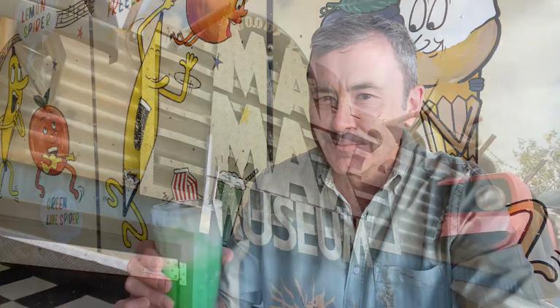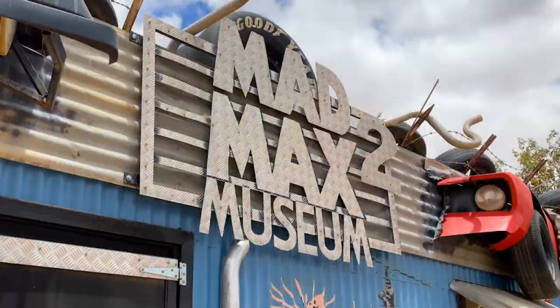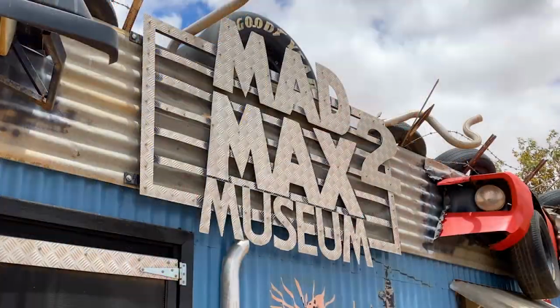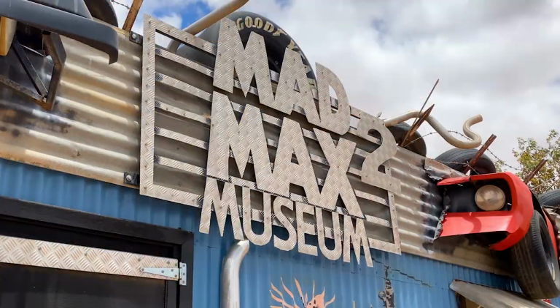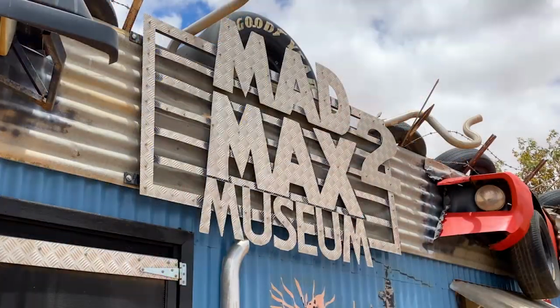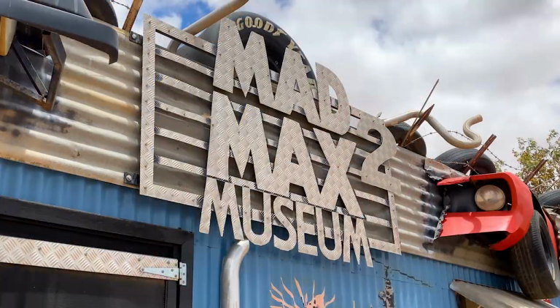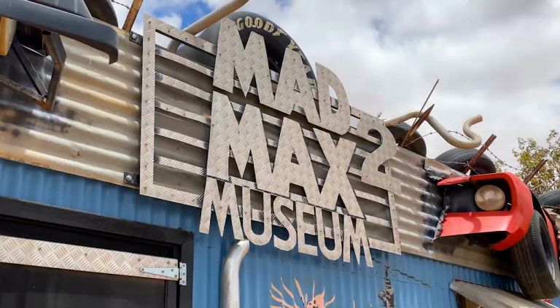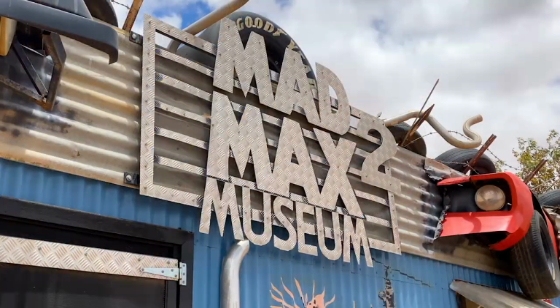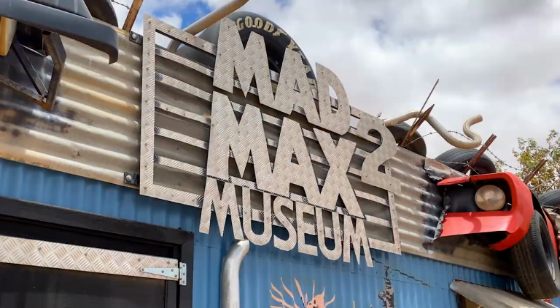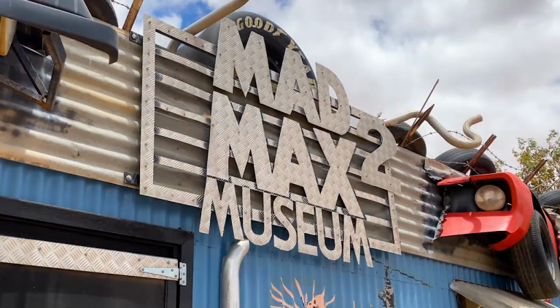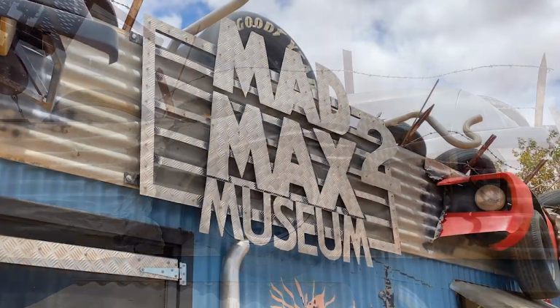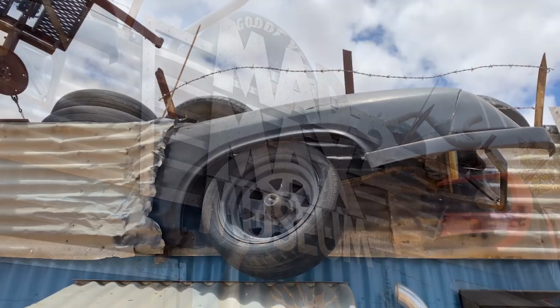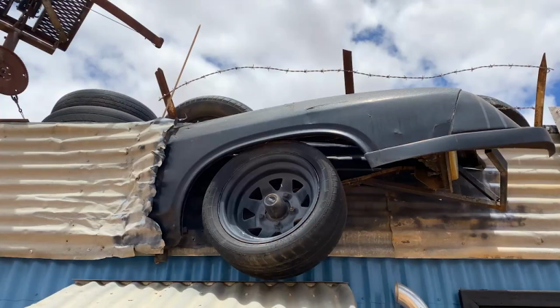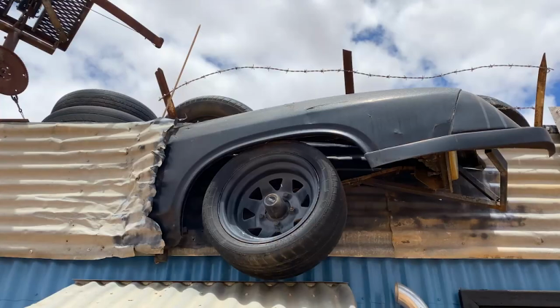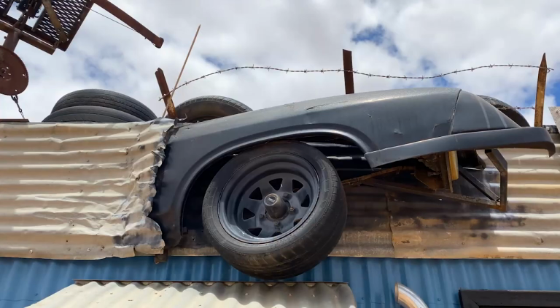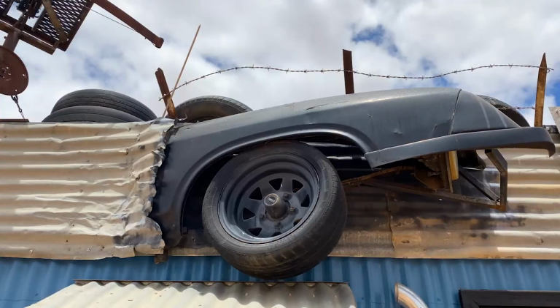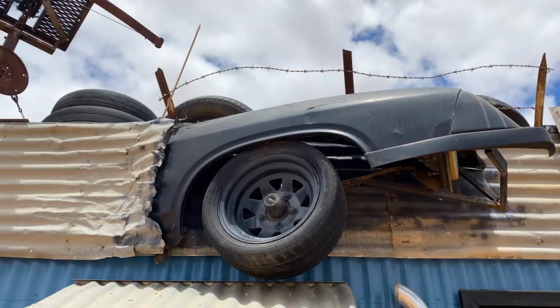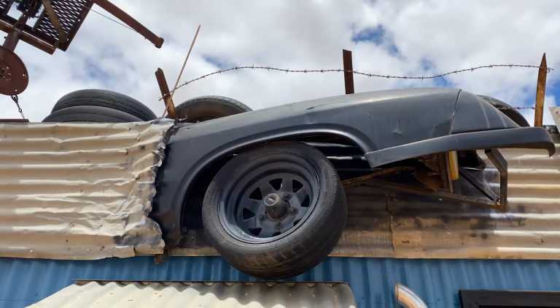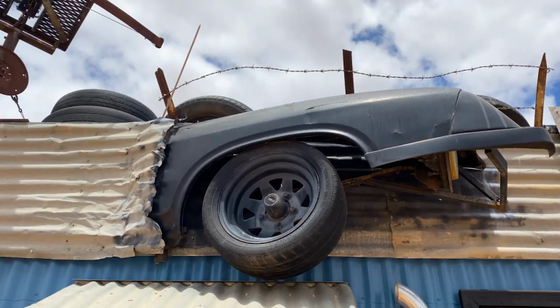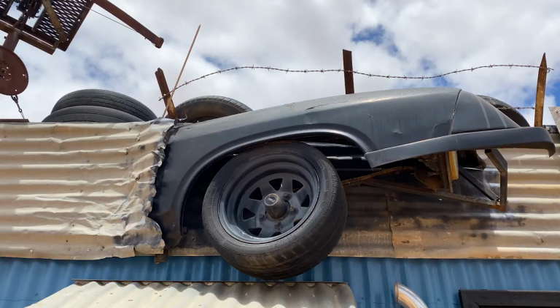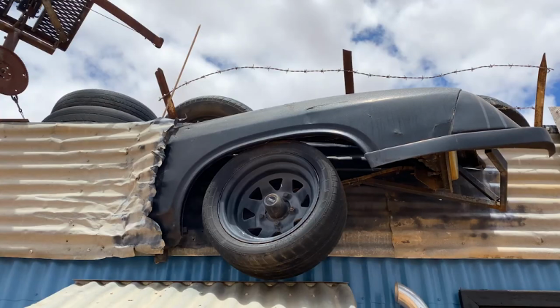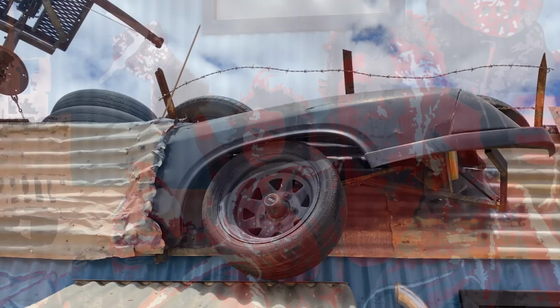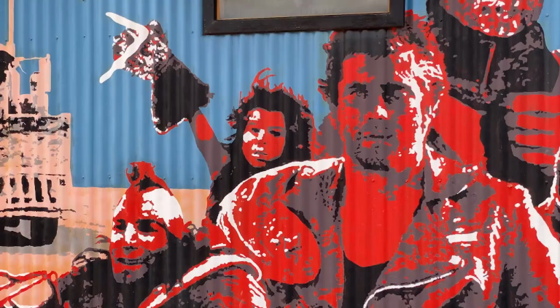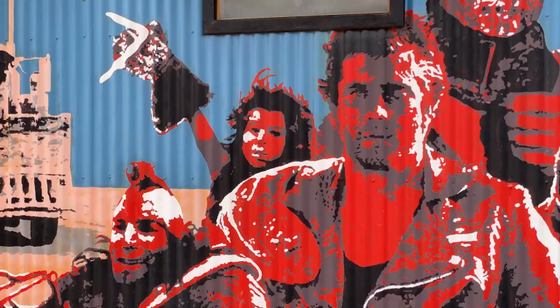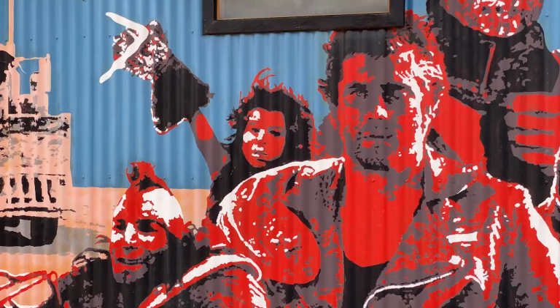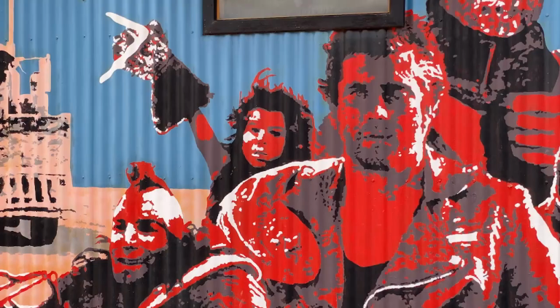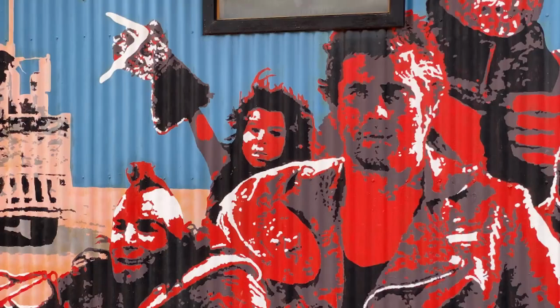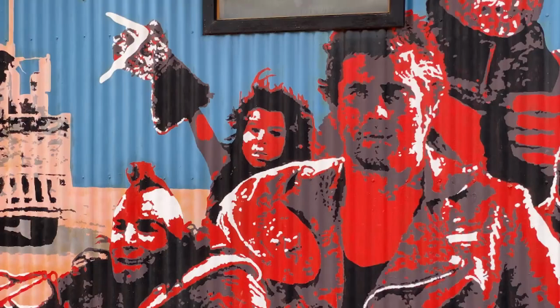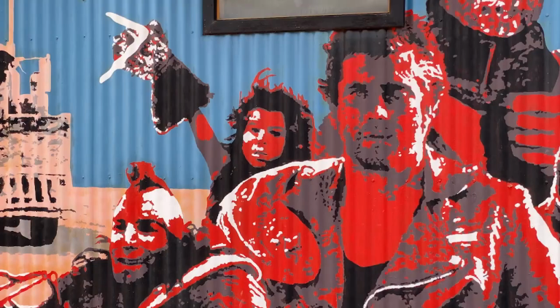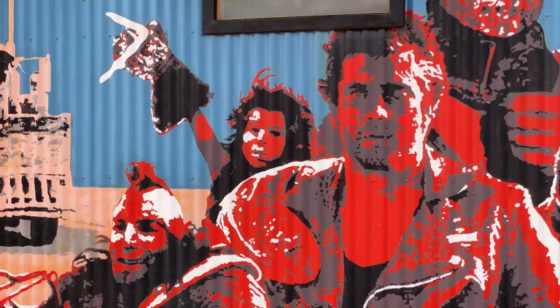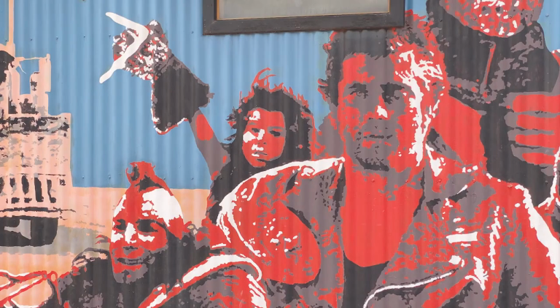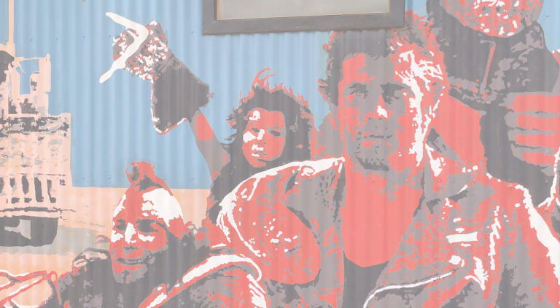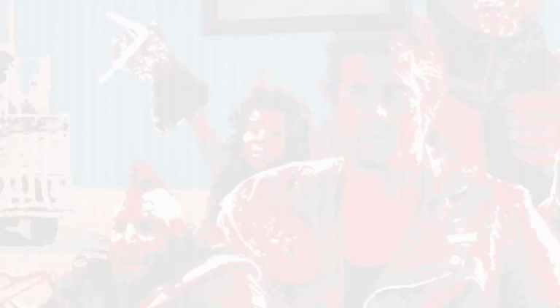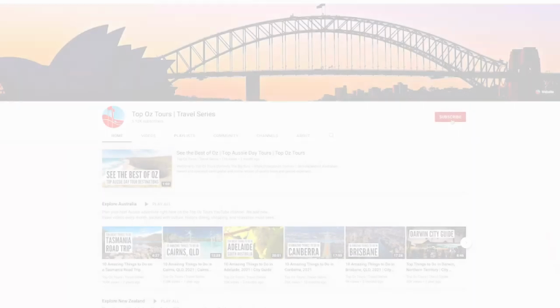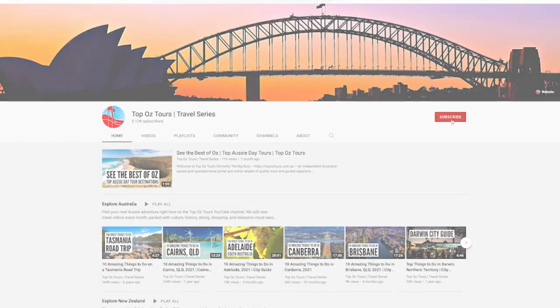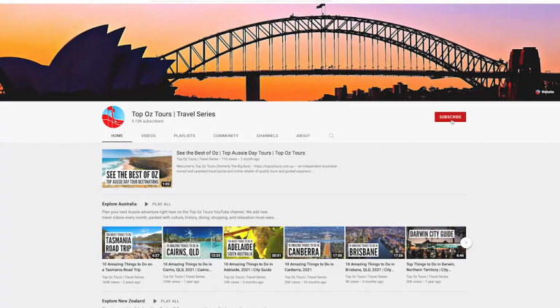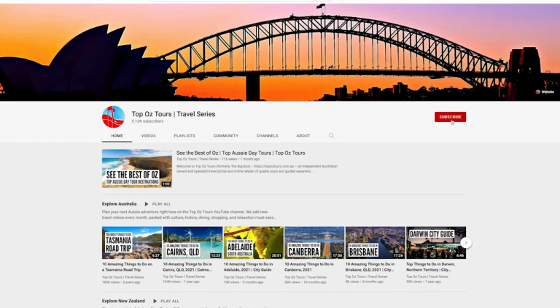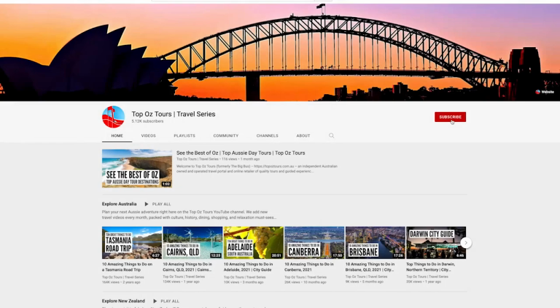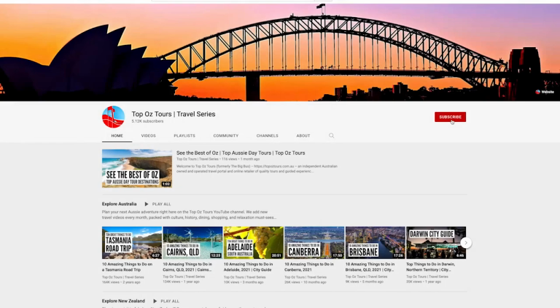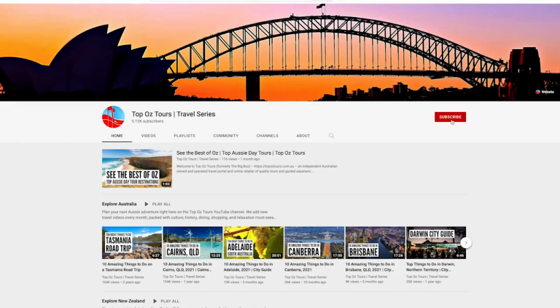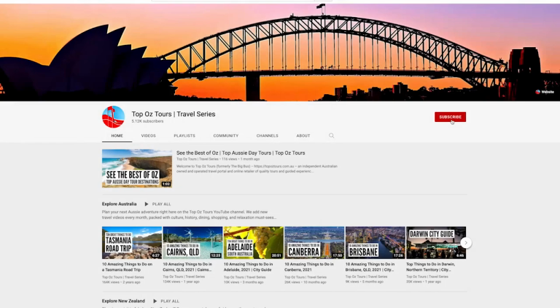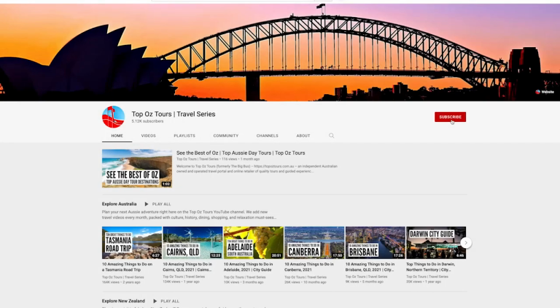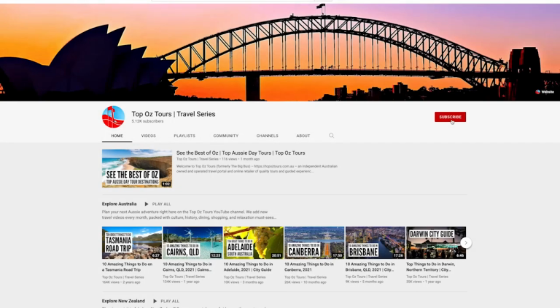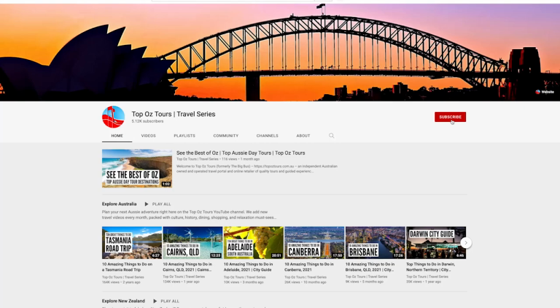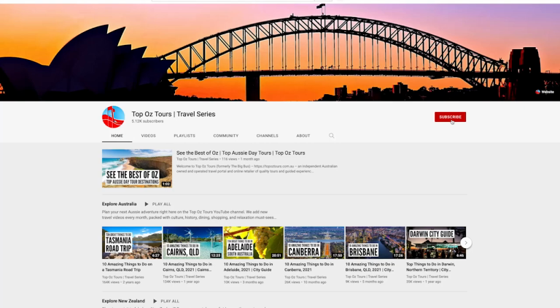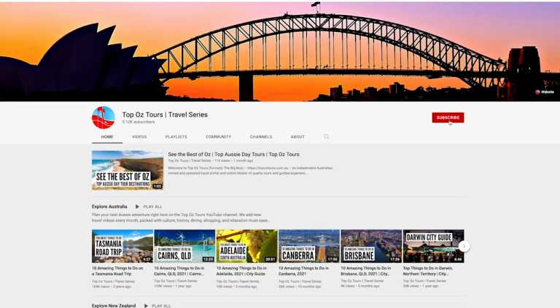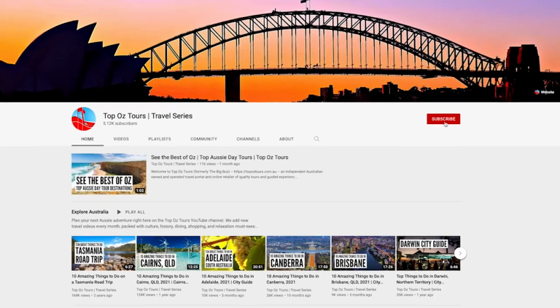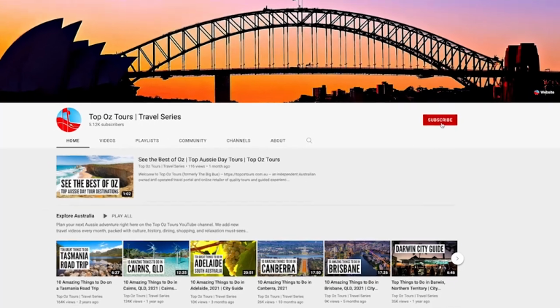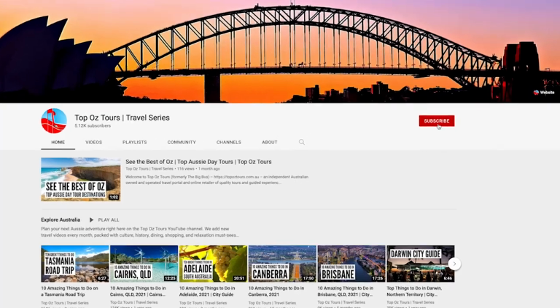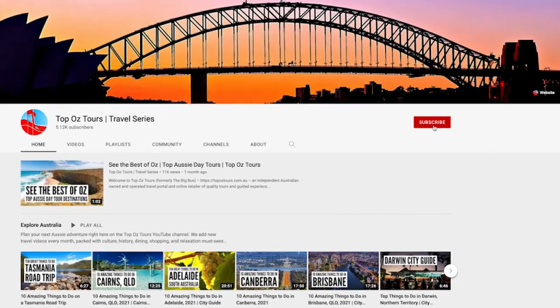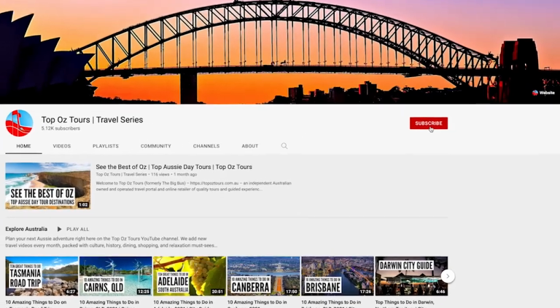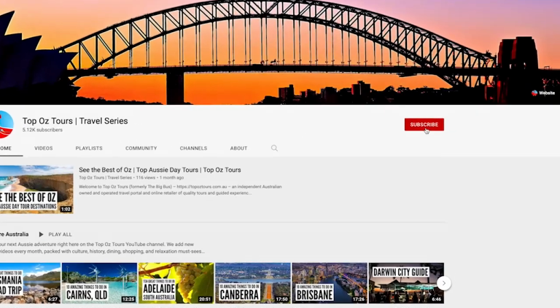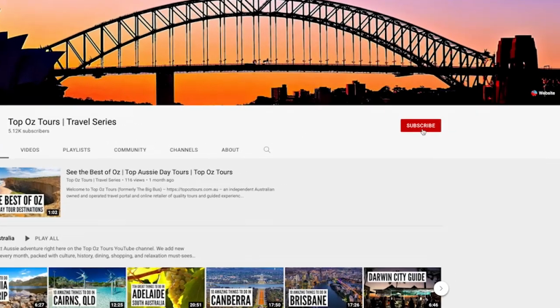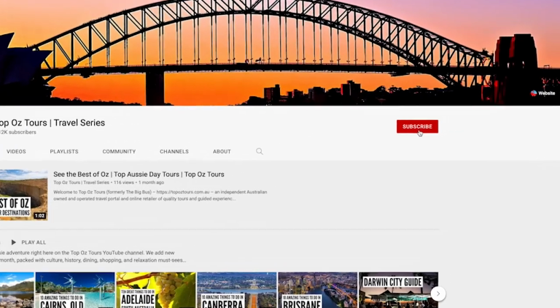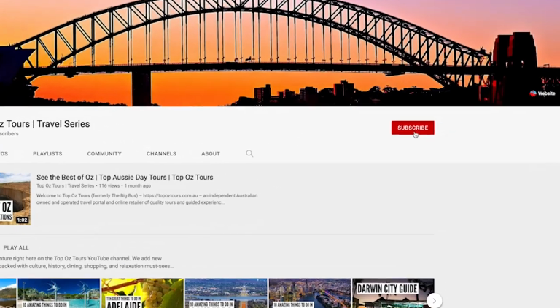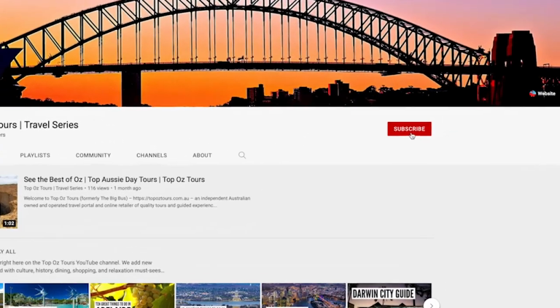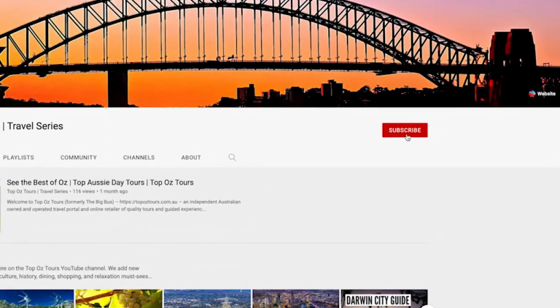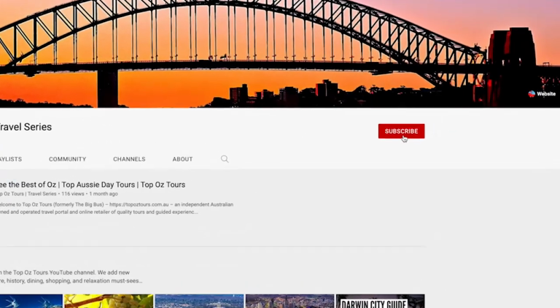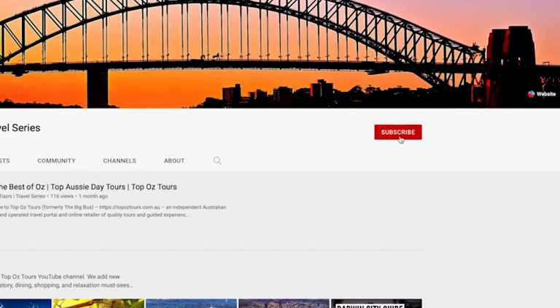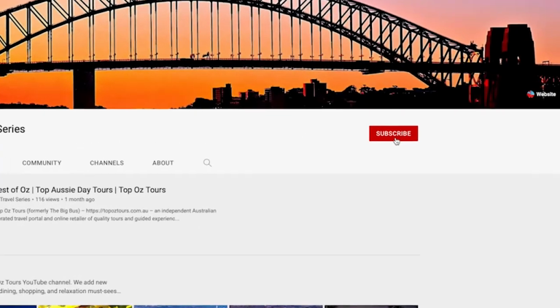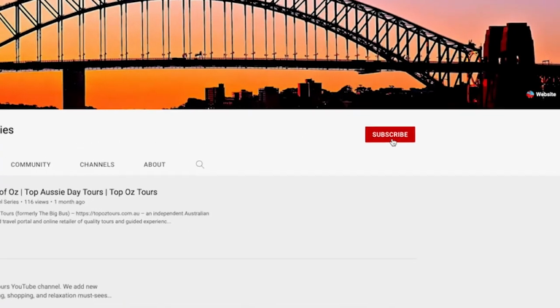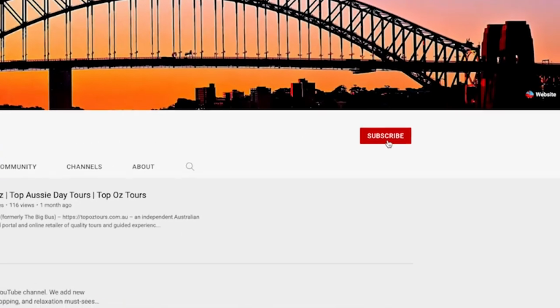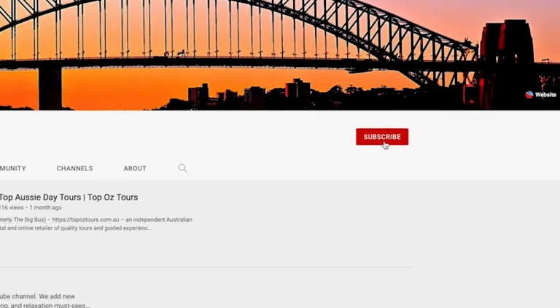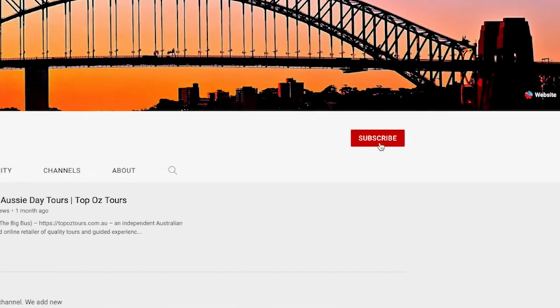But before we put the pedal to the metal, take a moment to subscribe to our YouTube channel for more amazing travel ideas.